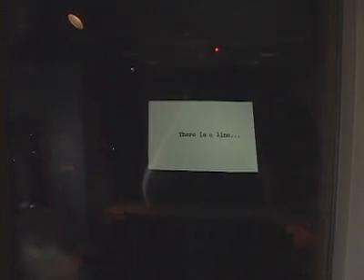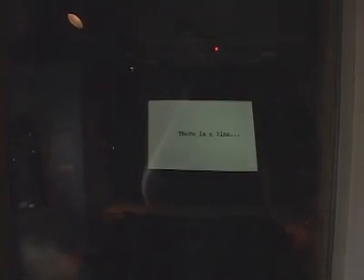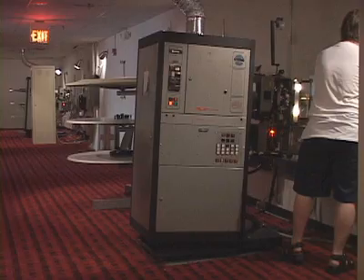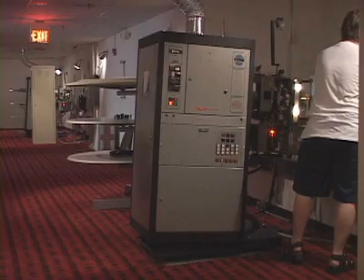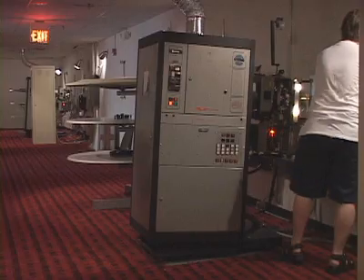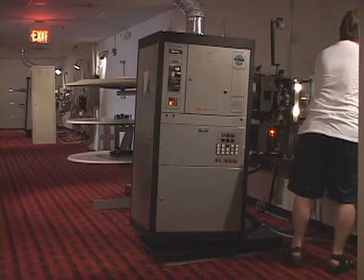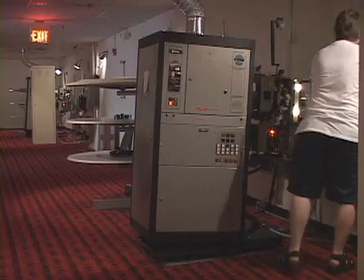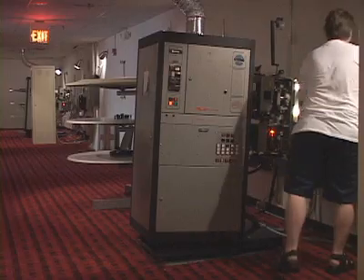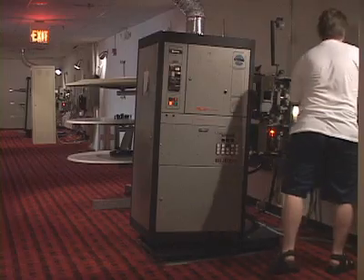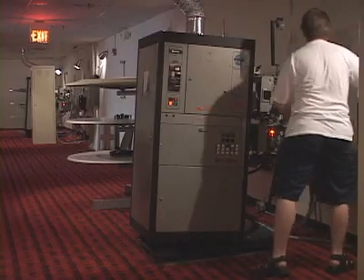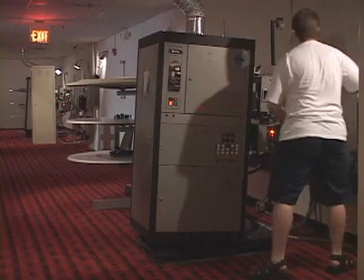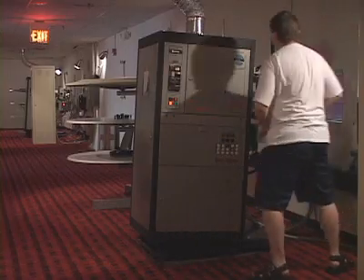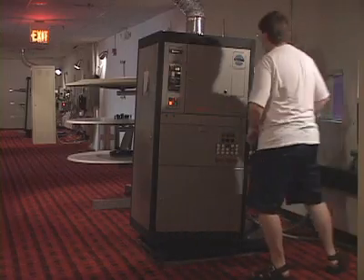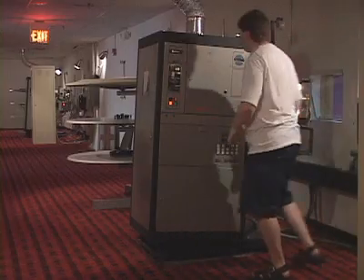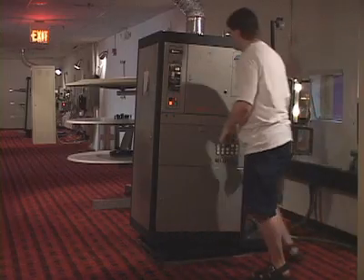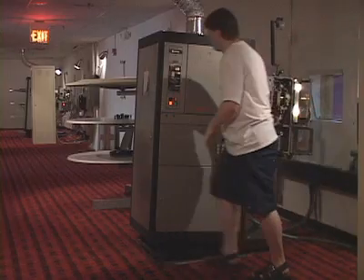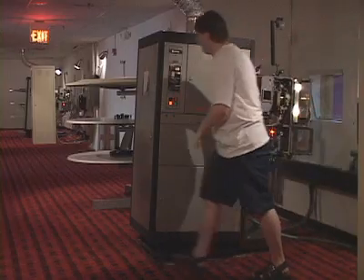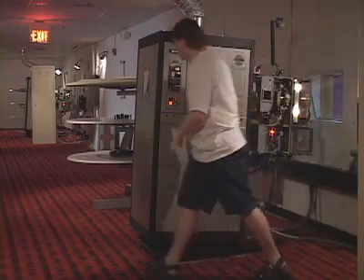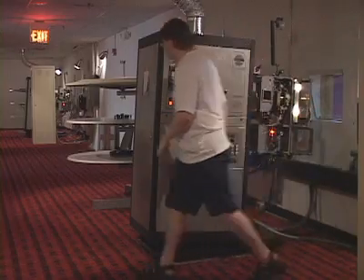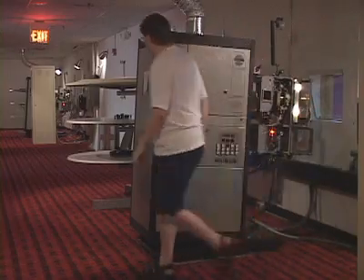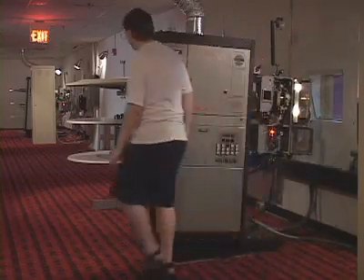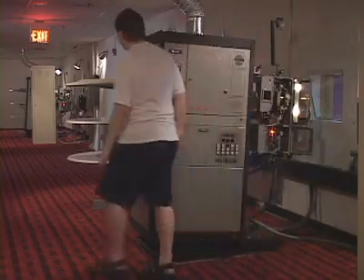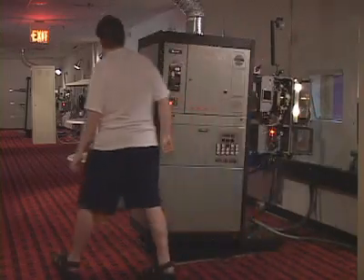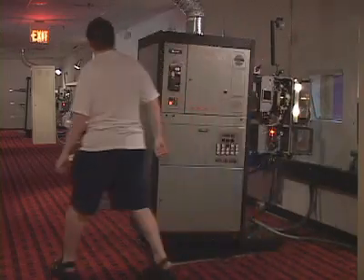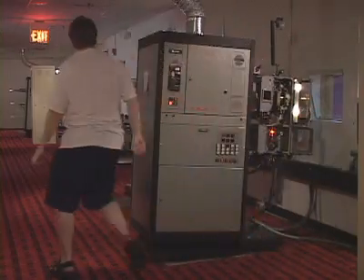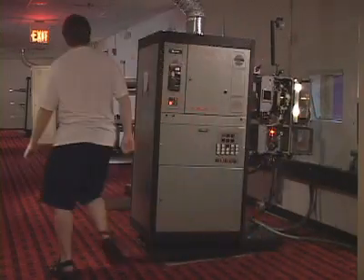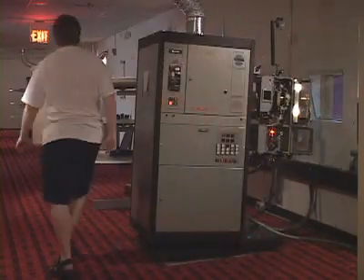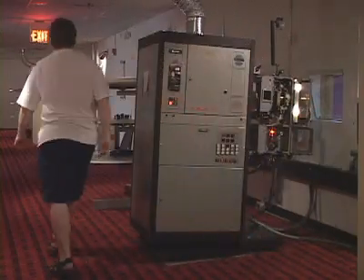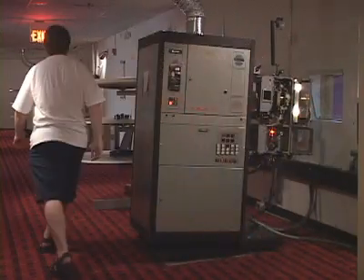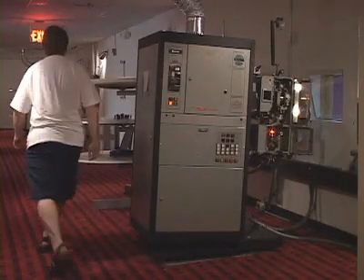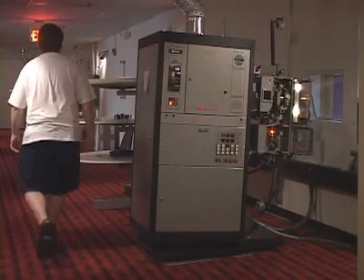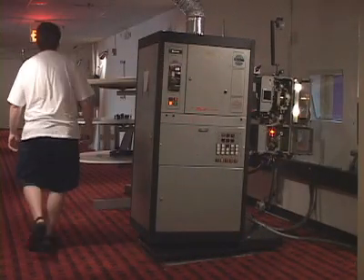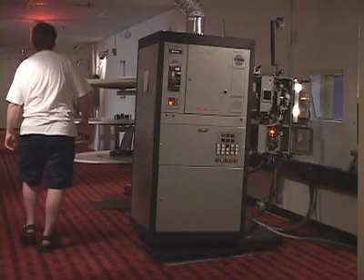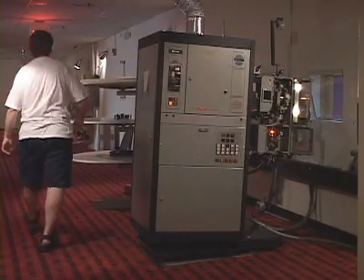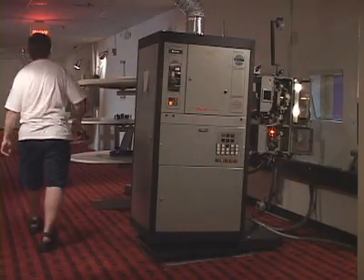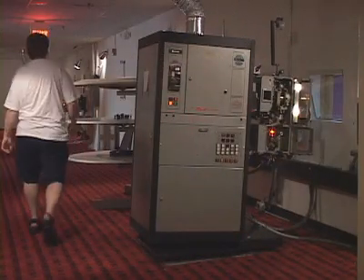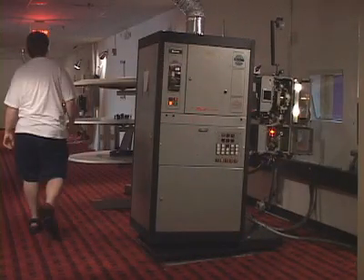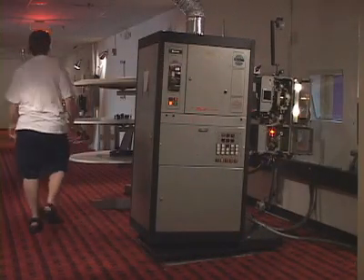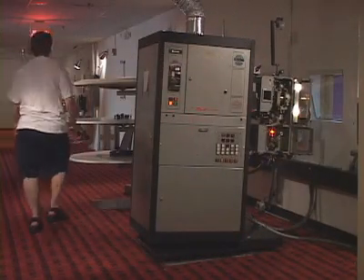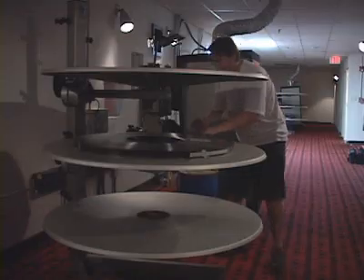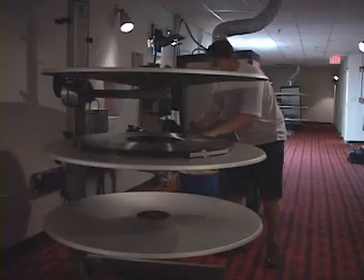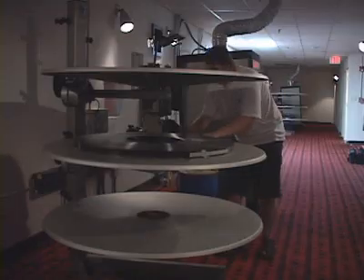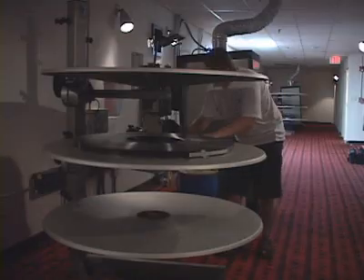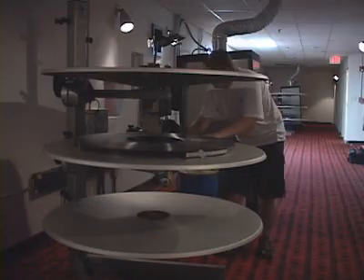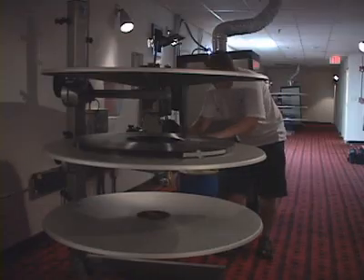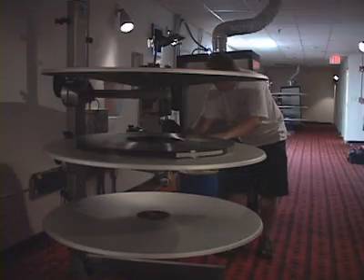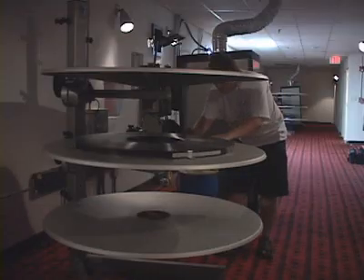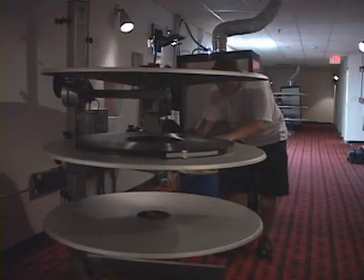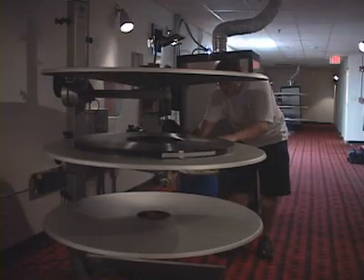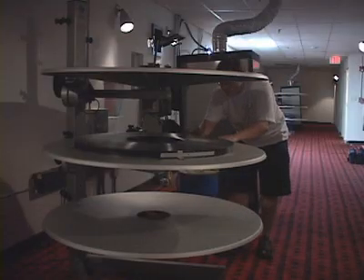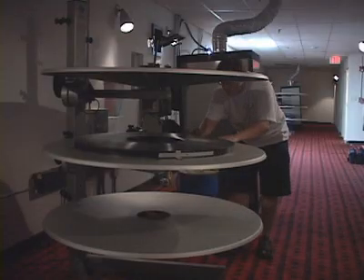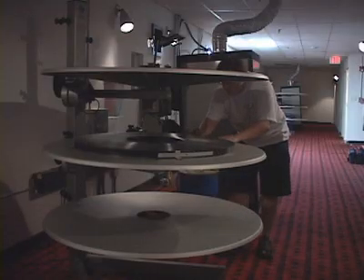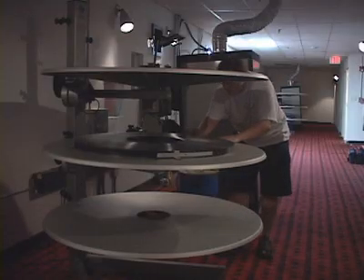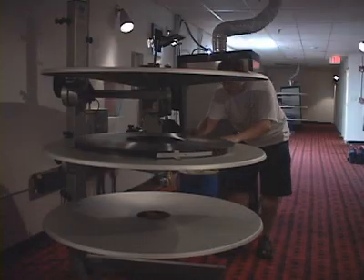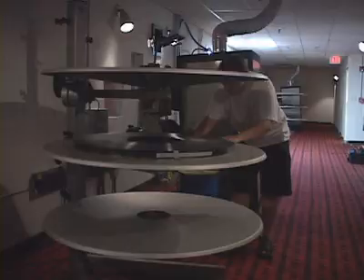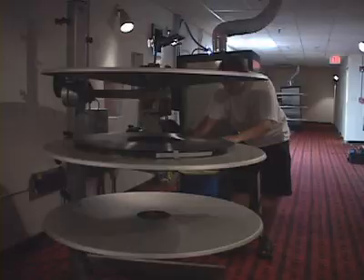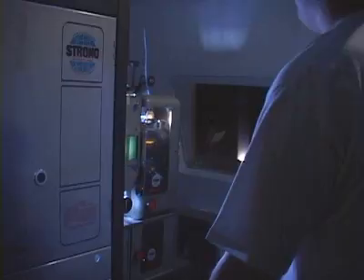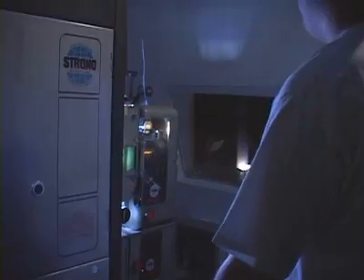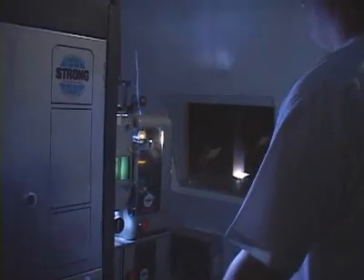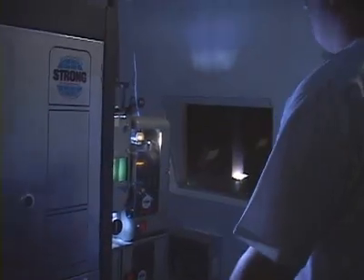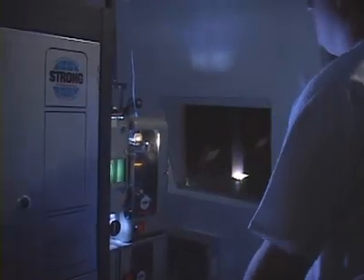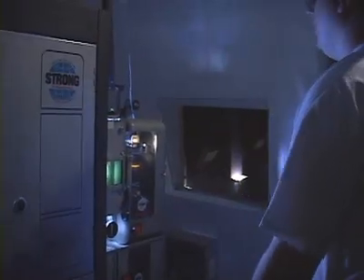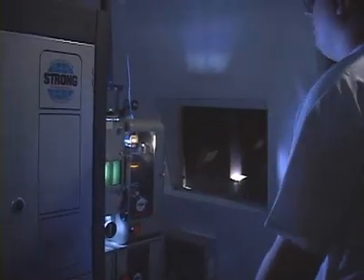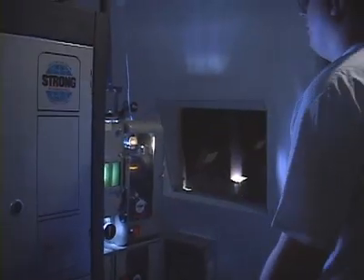Most movie projectors are actually two separate pieces of equipment: the platter that holds the film, and the projector itself.